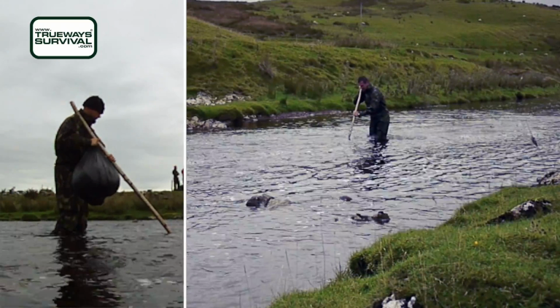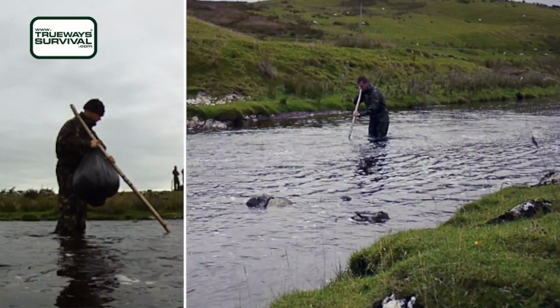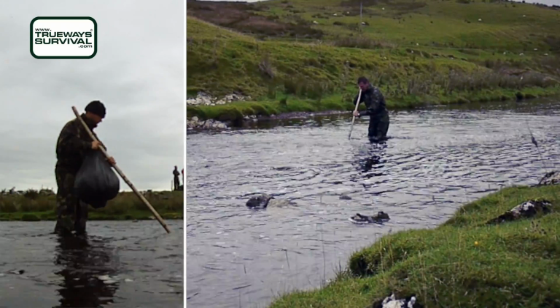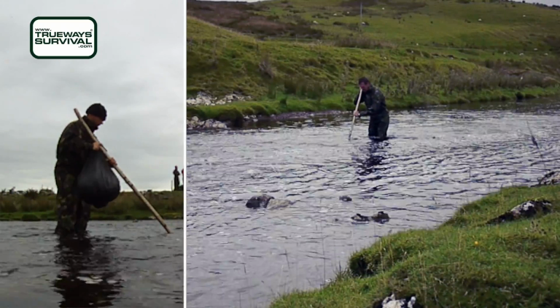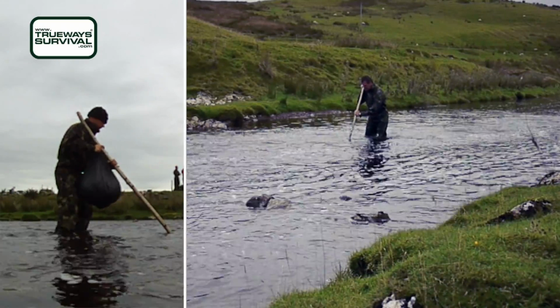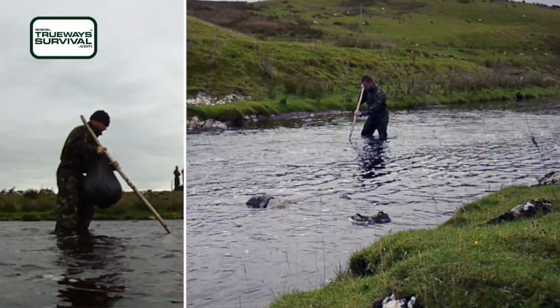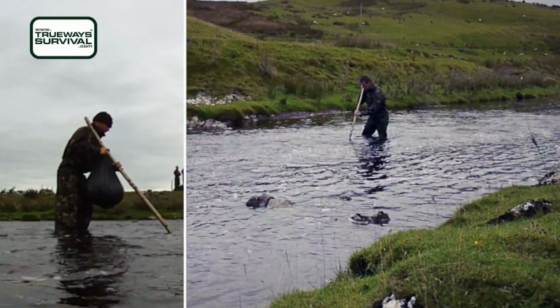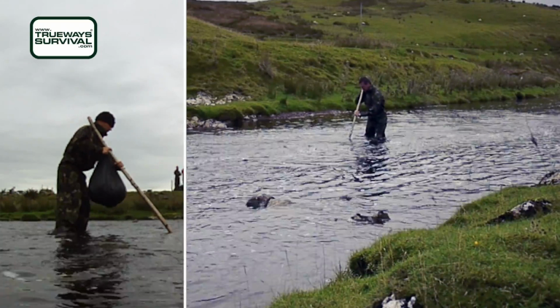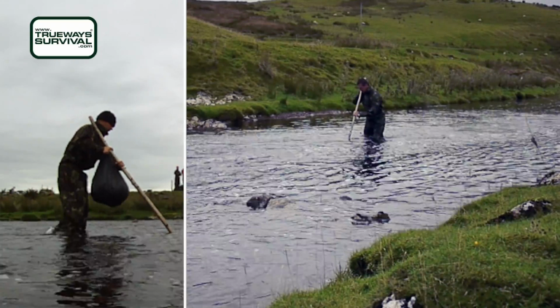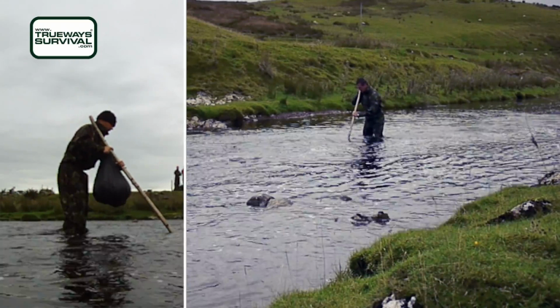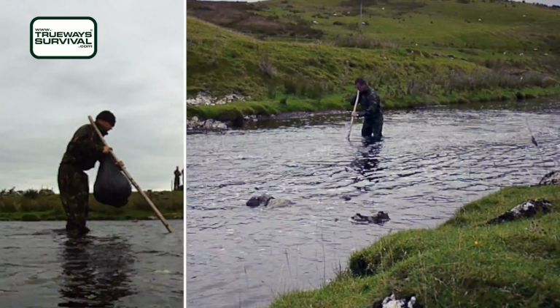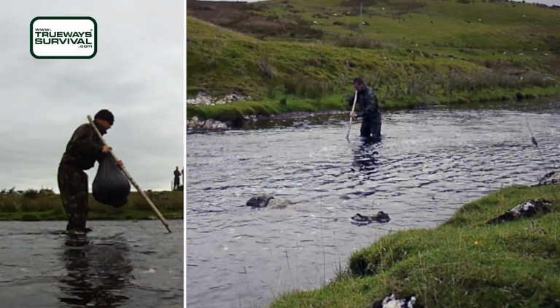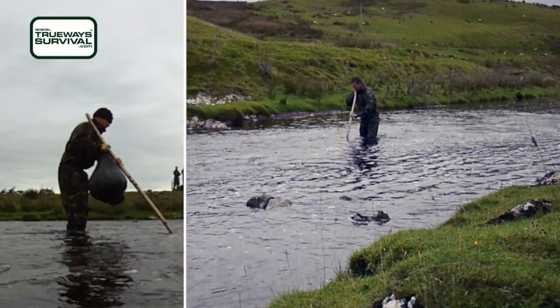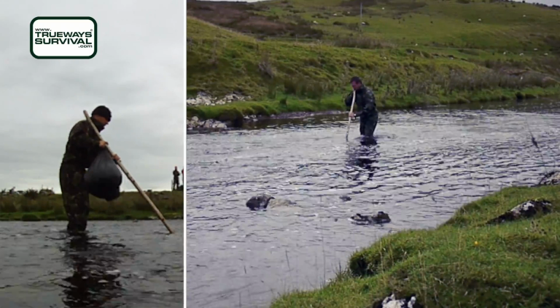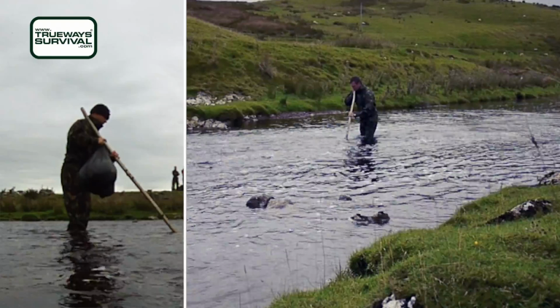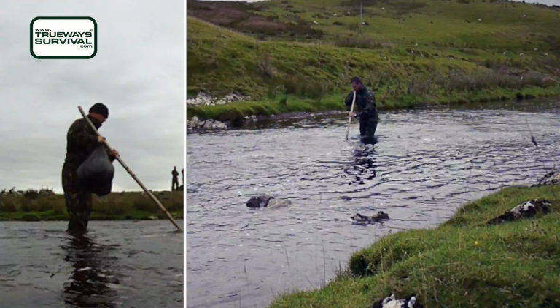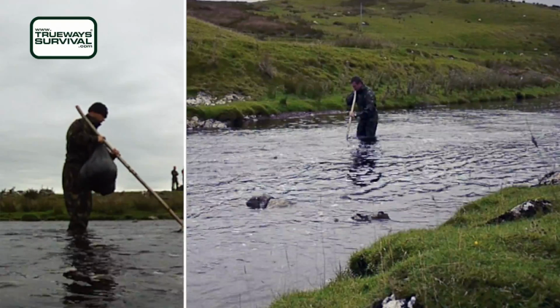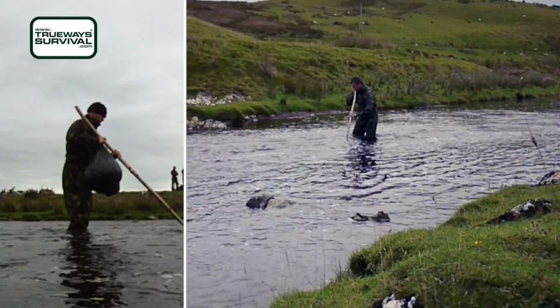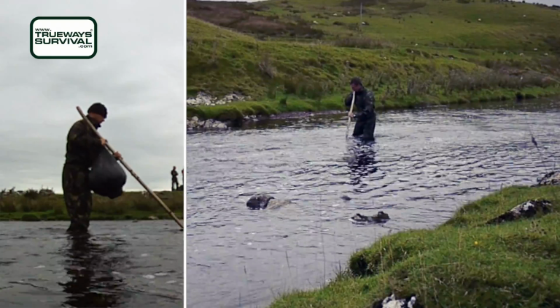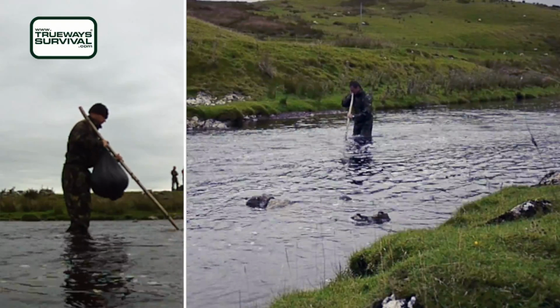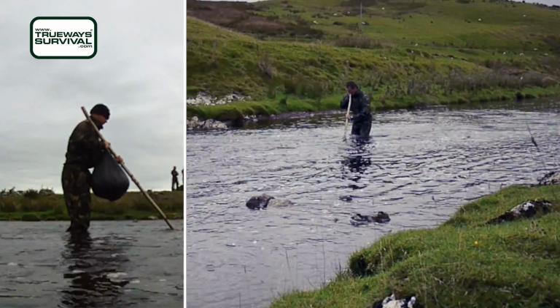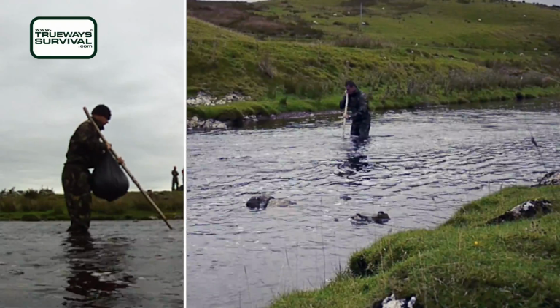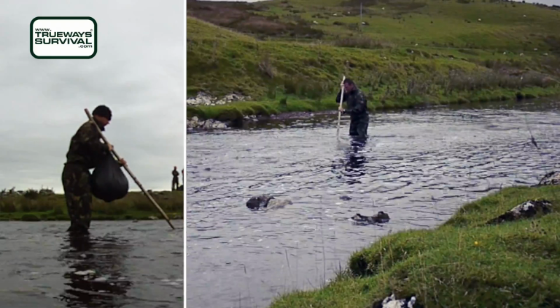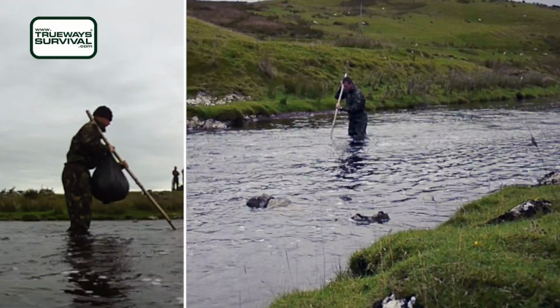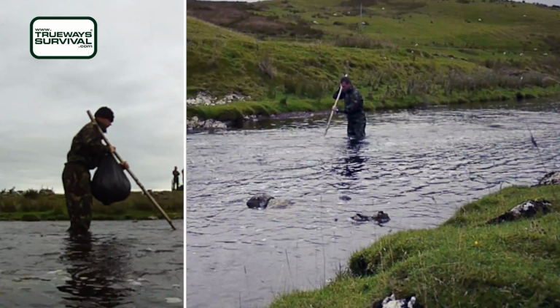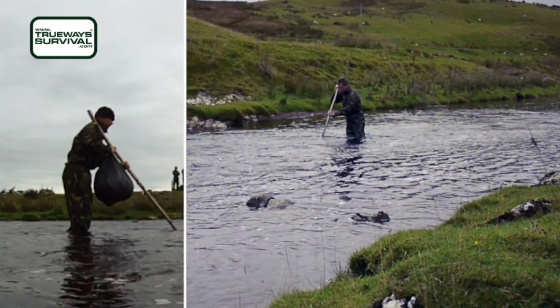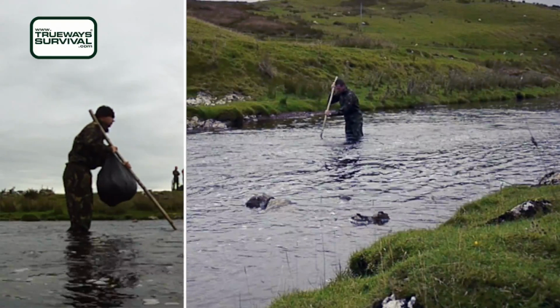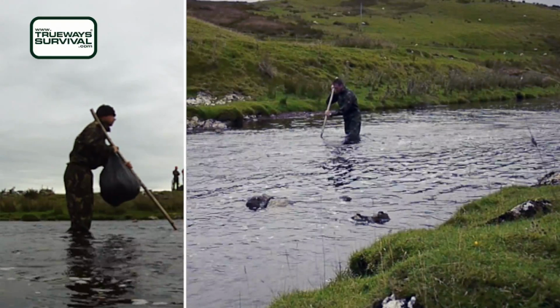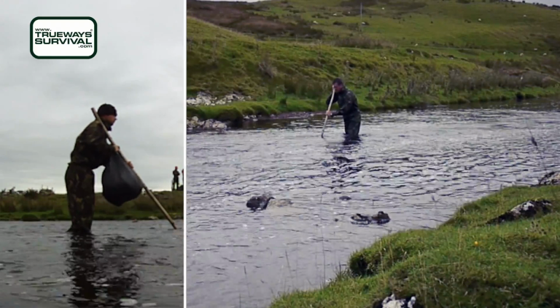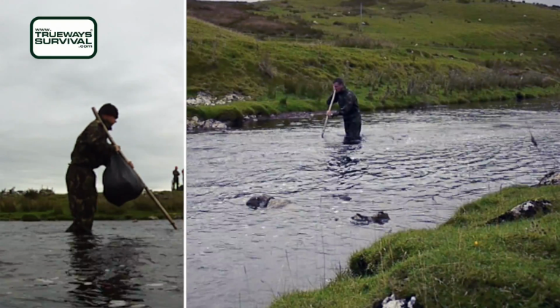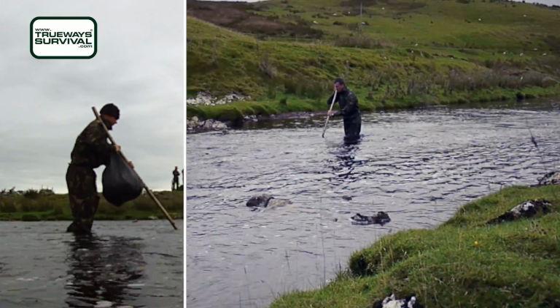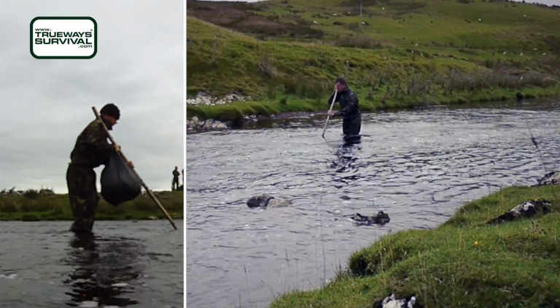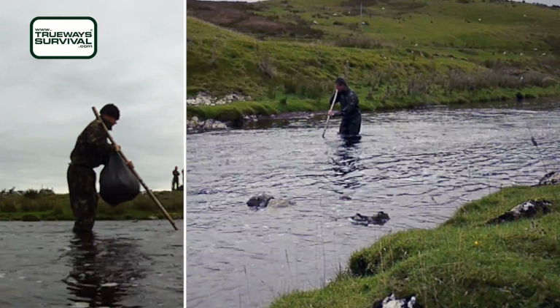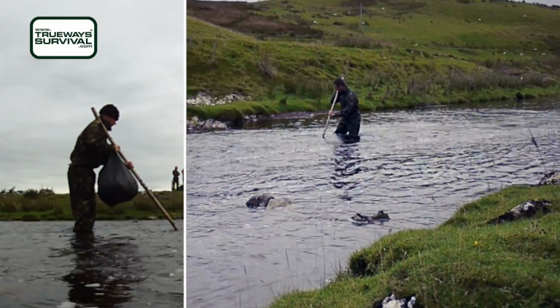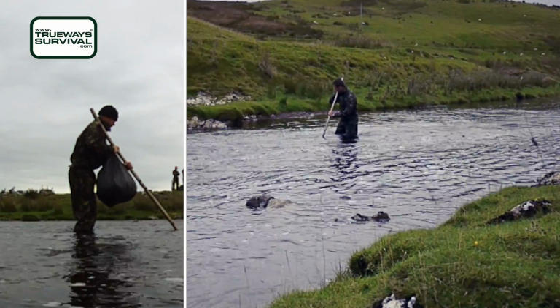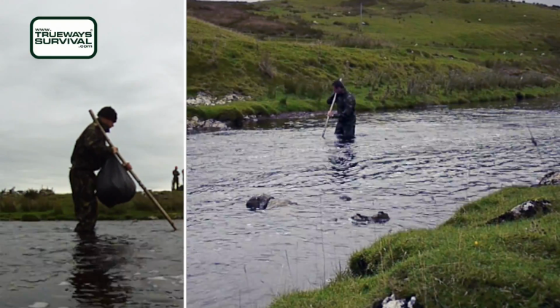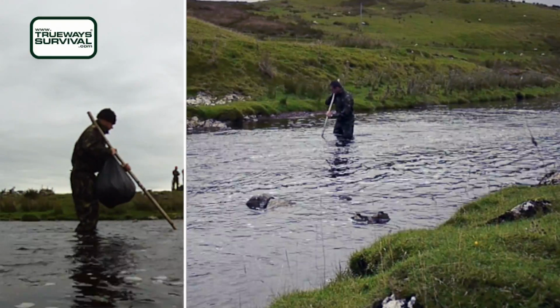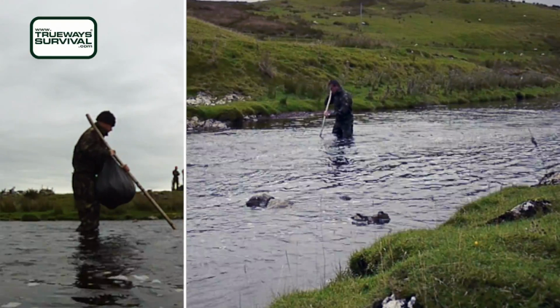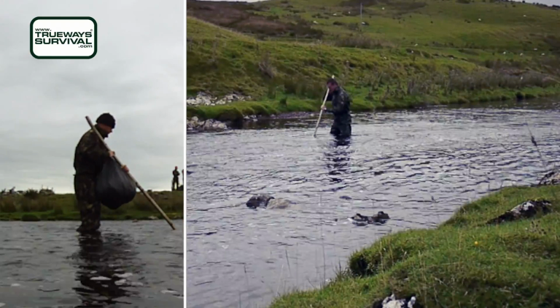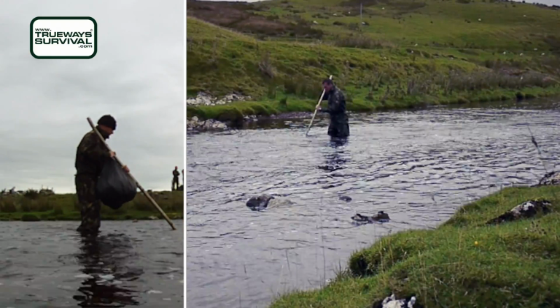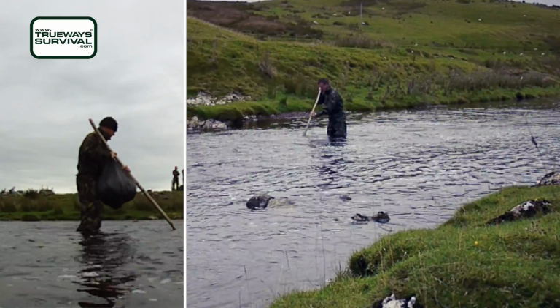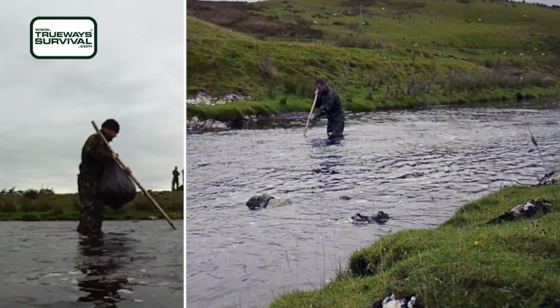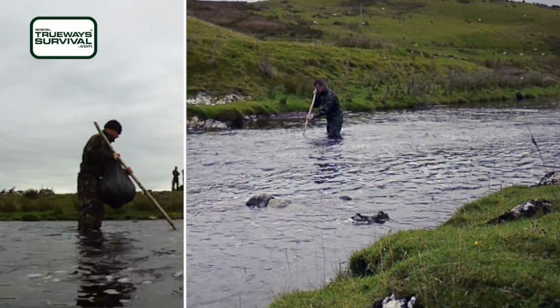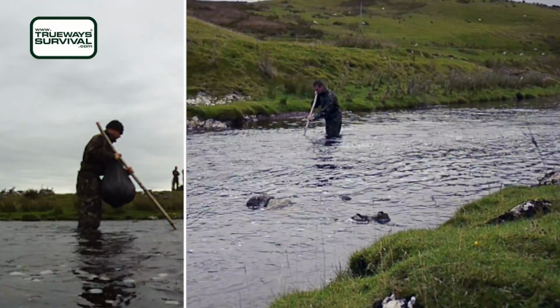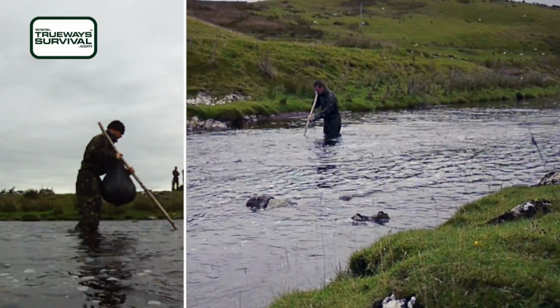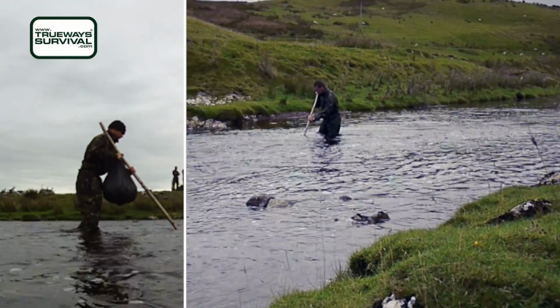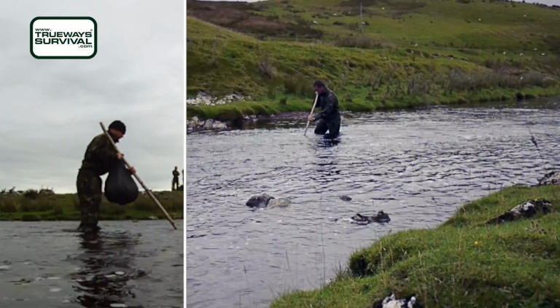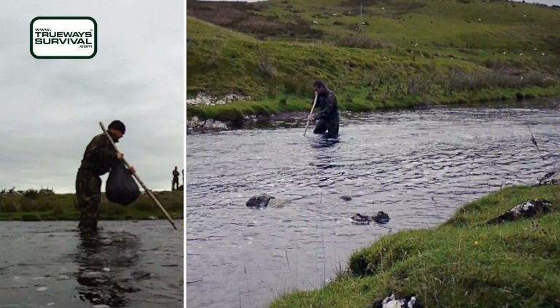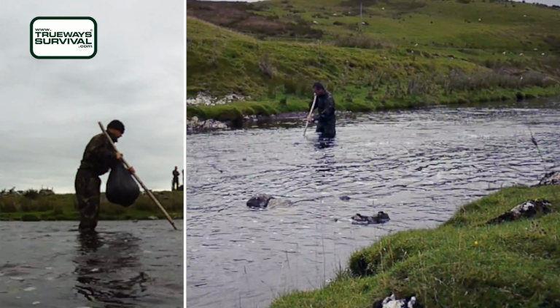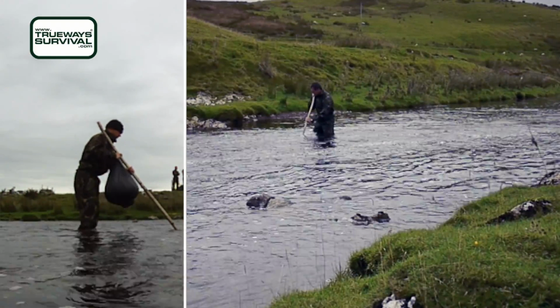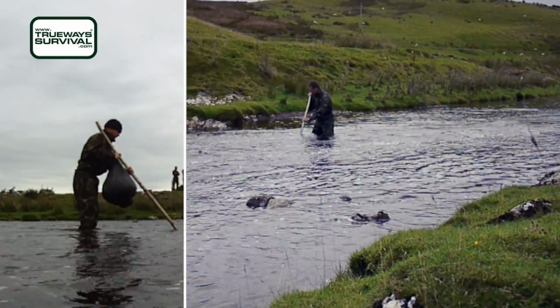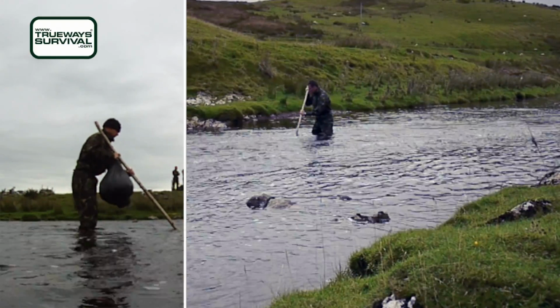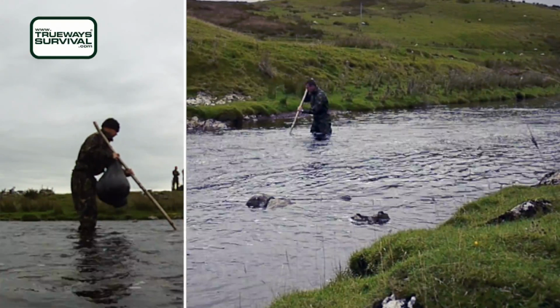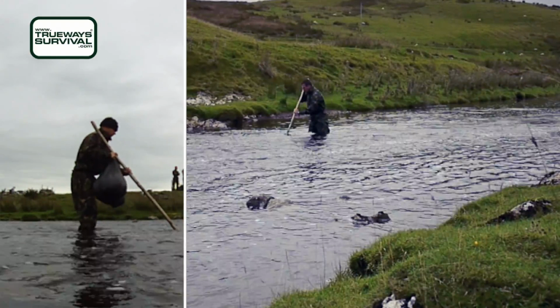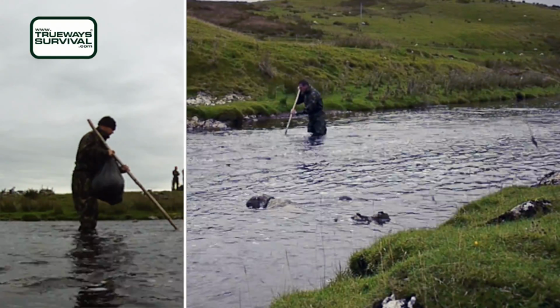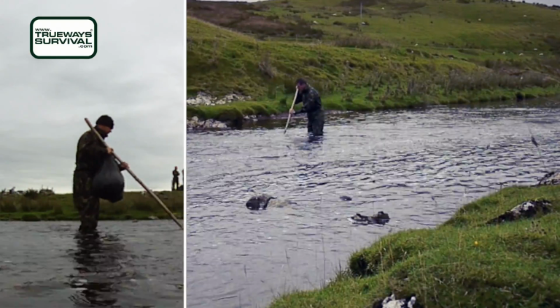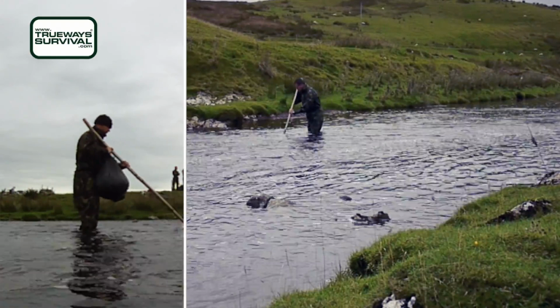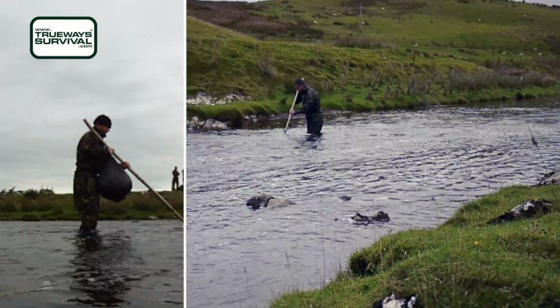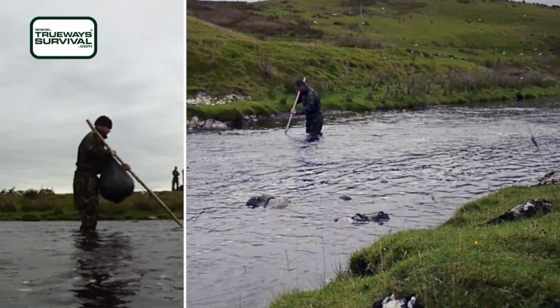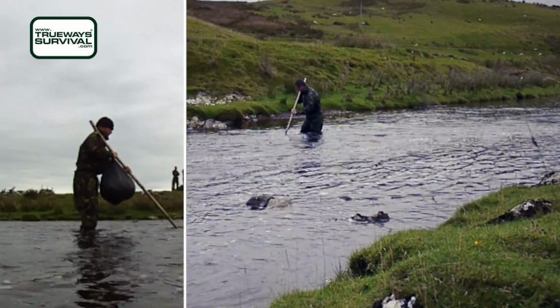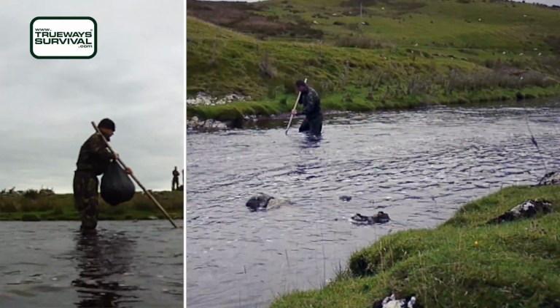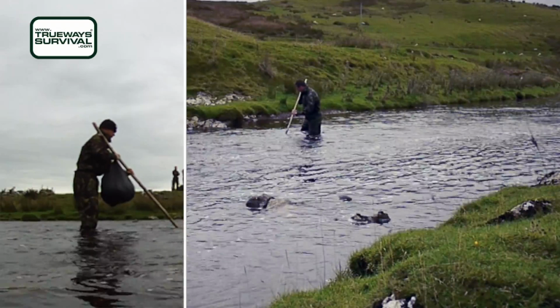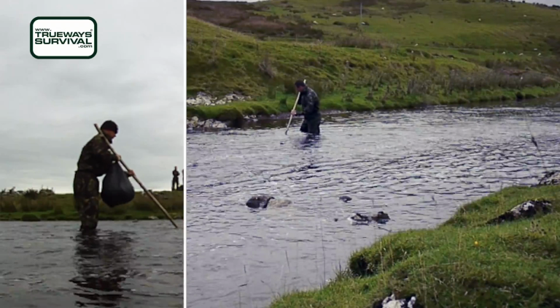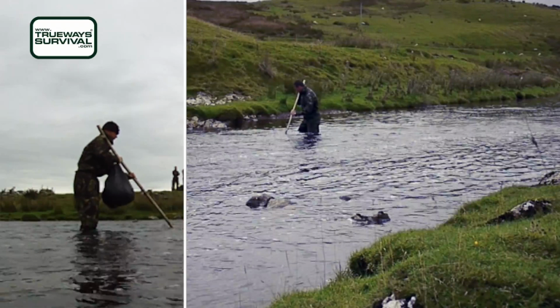At around thigh or waist-deep for most people, and even though this was August, the force of the water is still quite powerful and the cold takes your breath away.